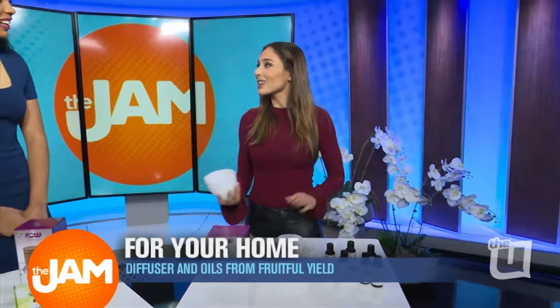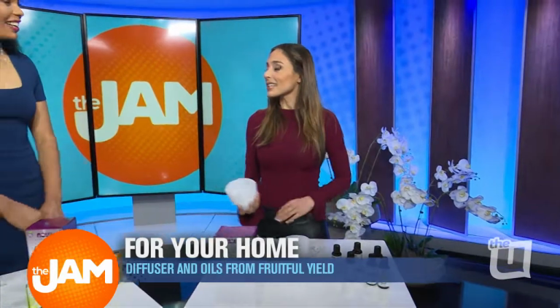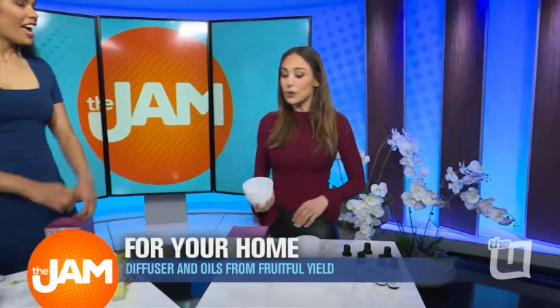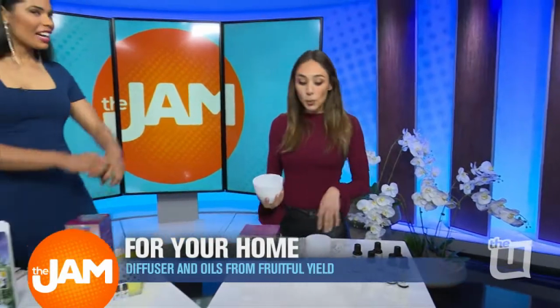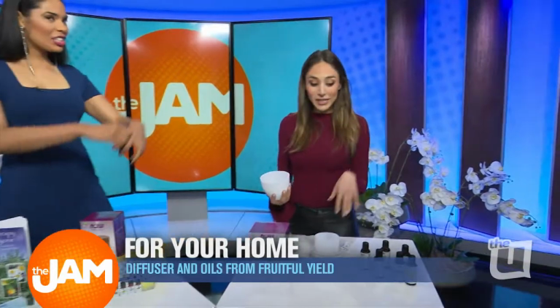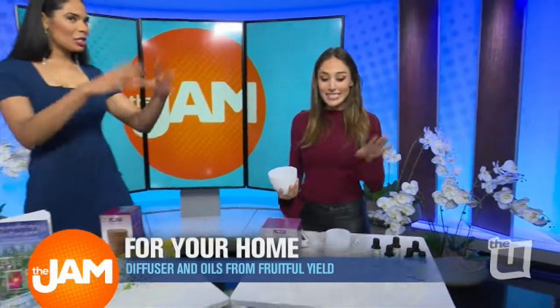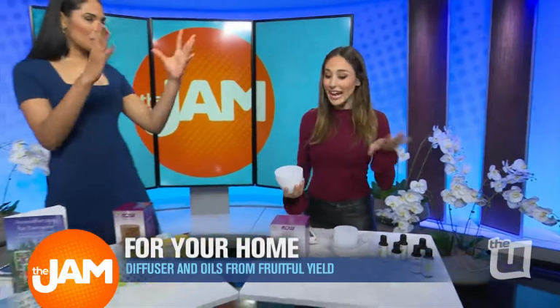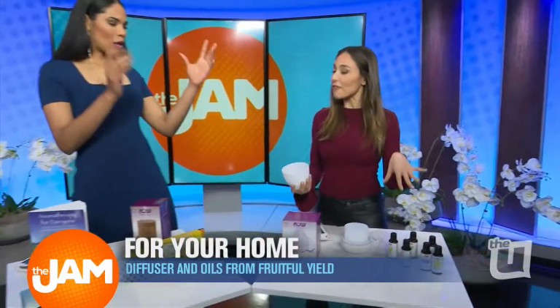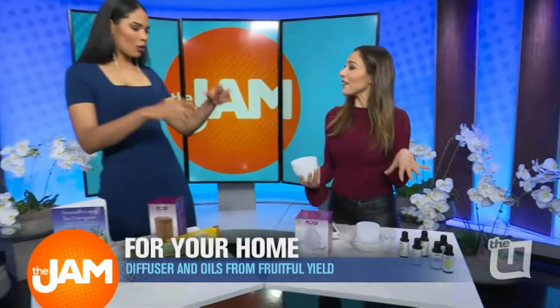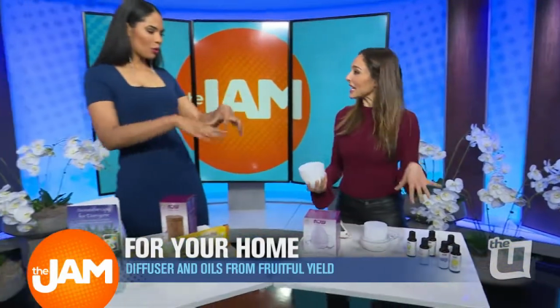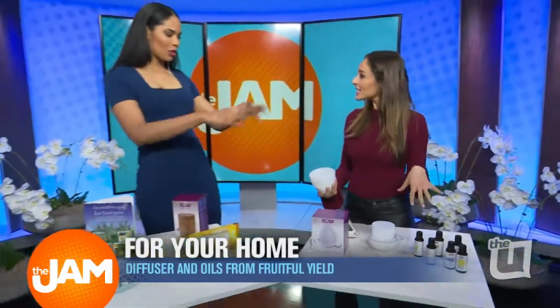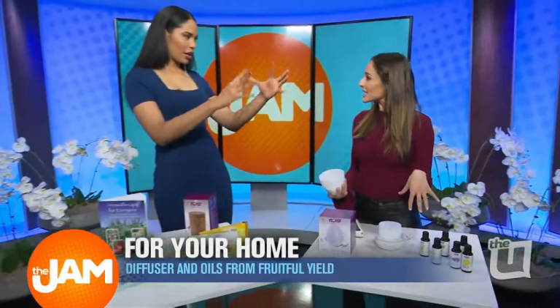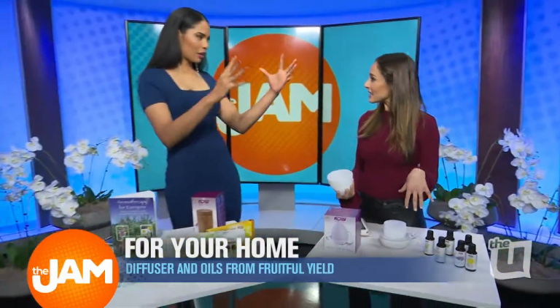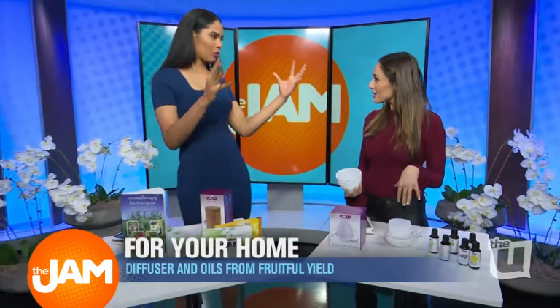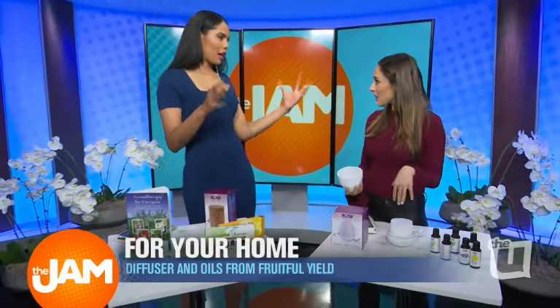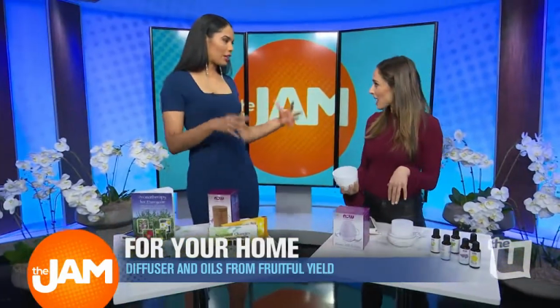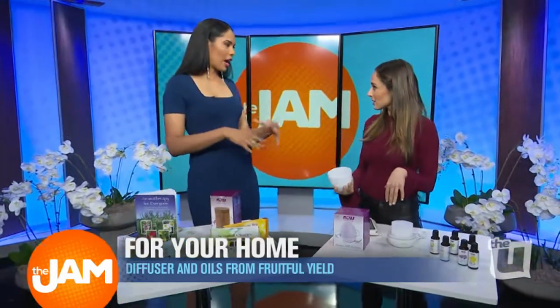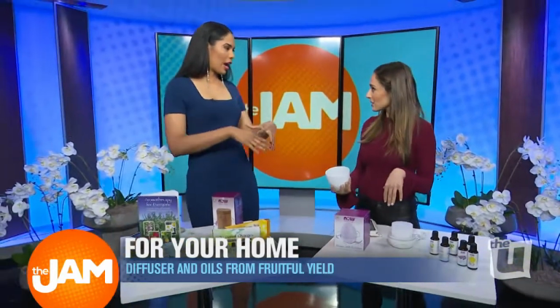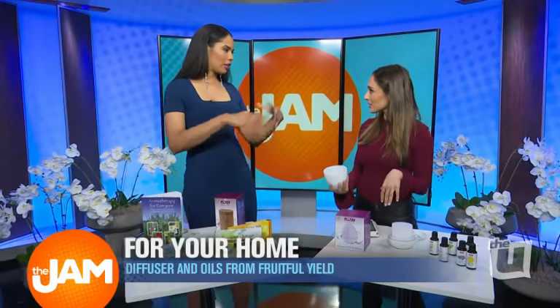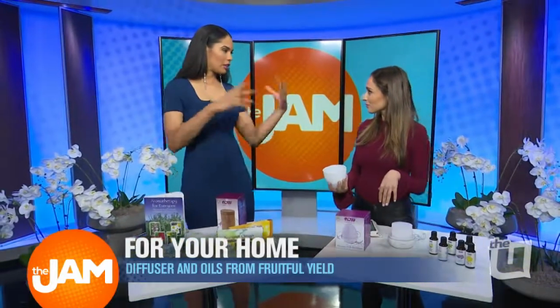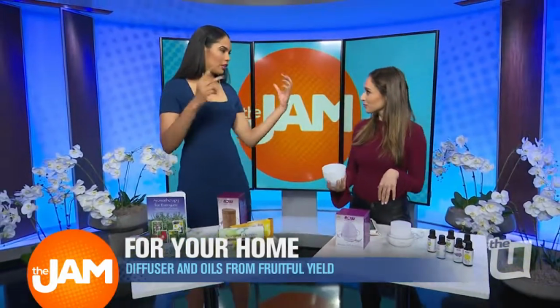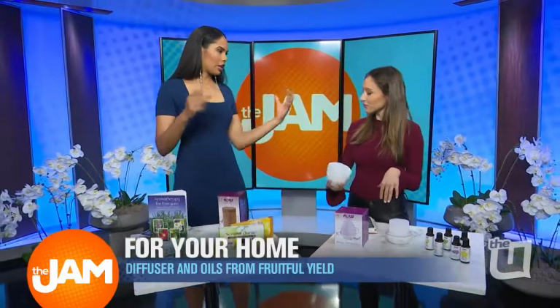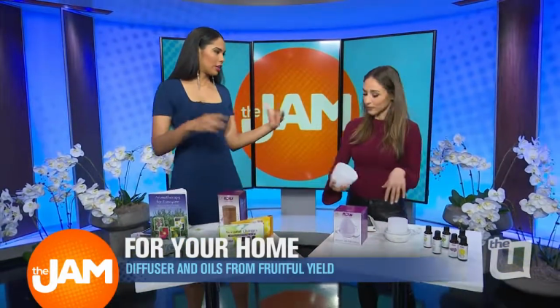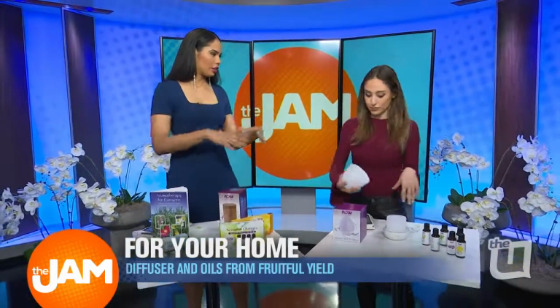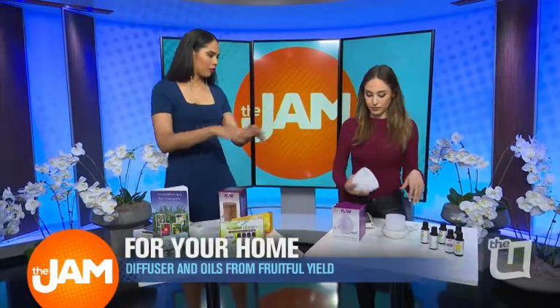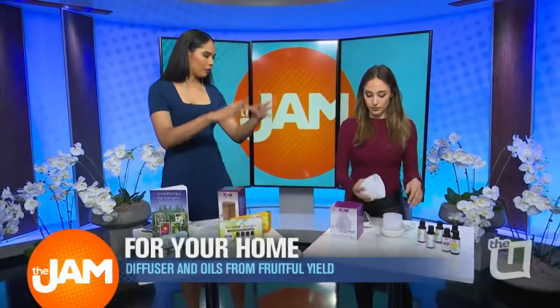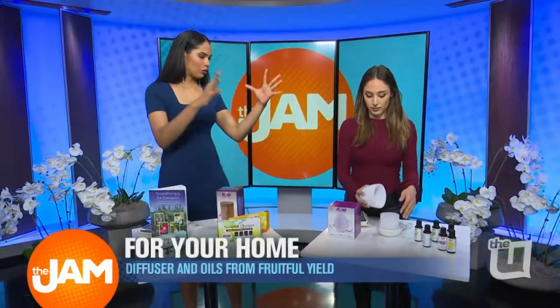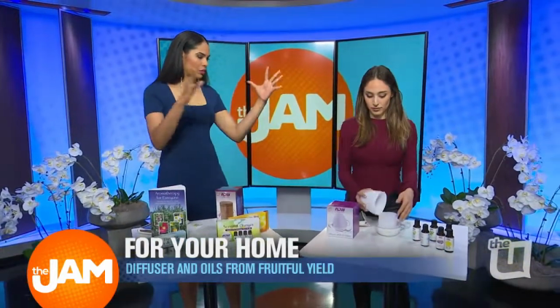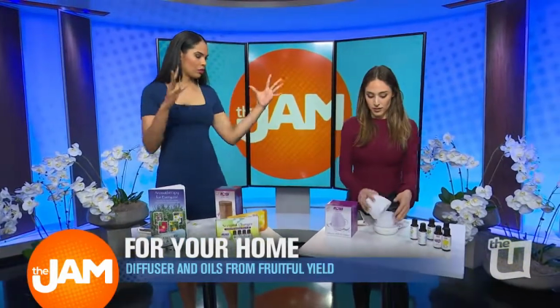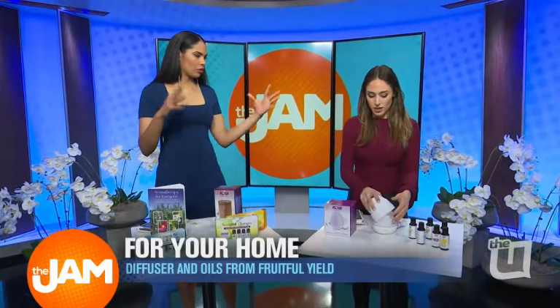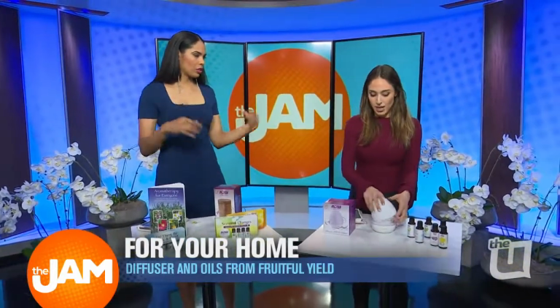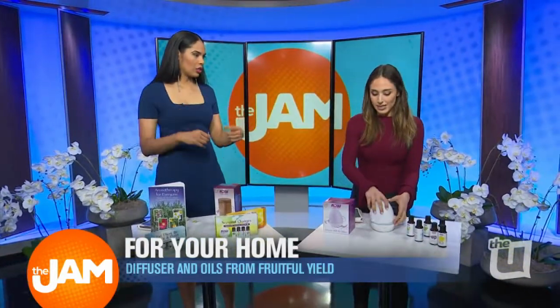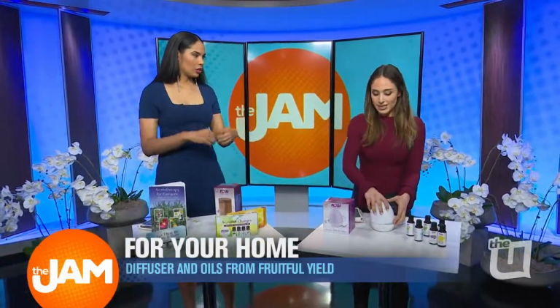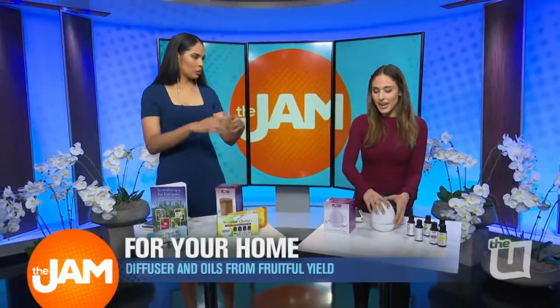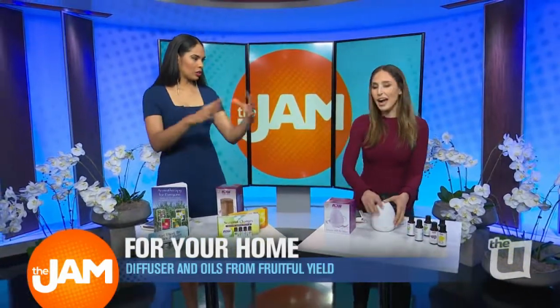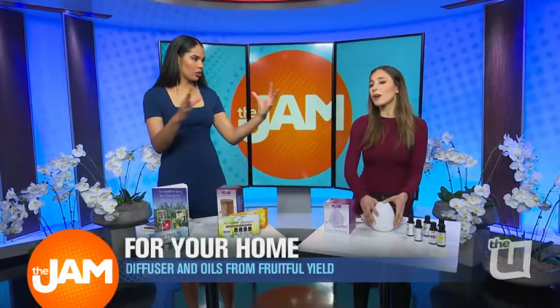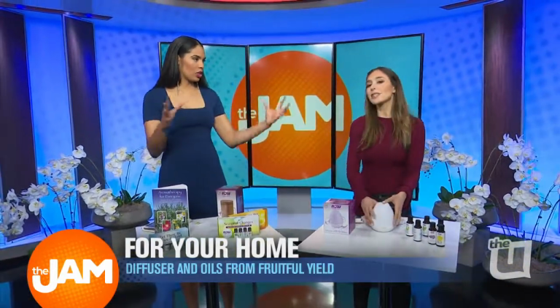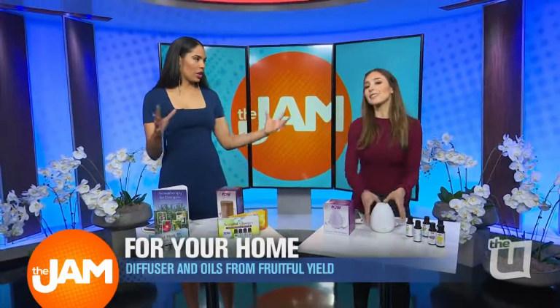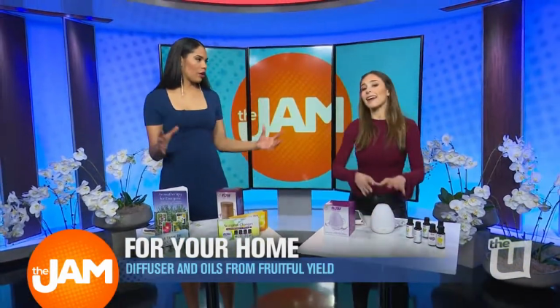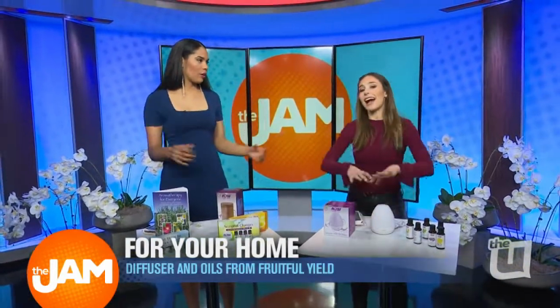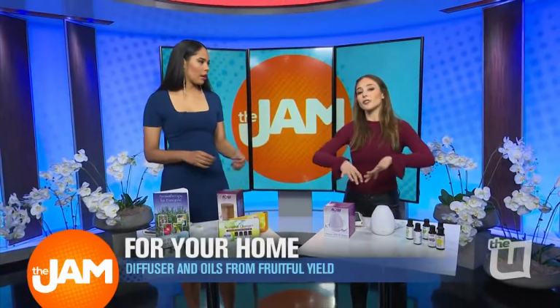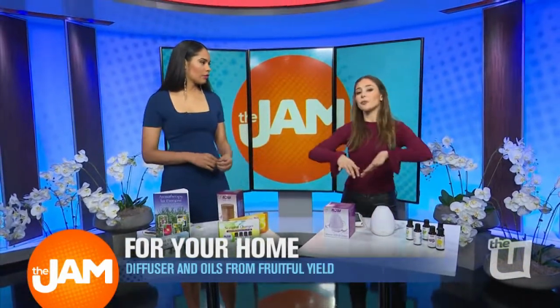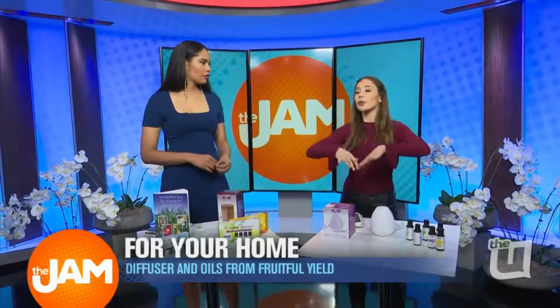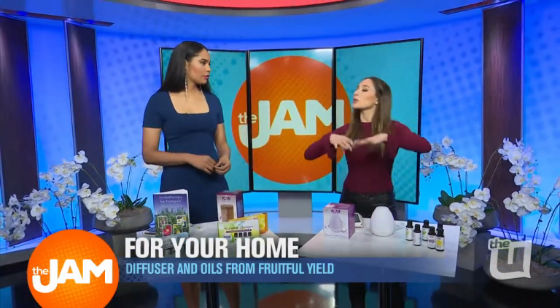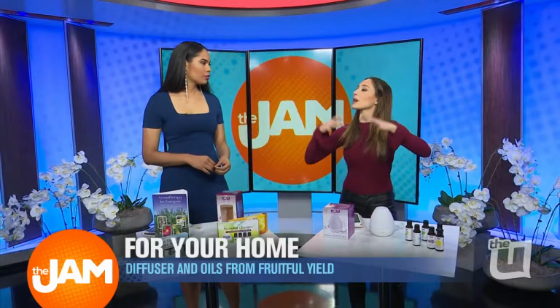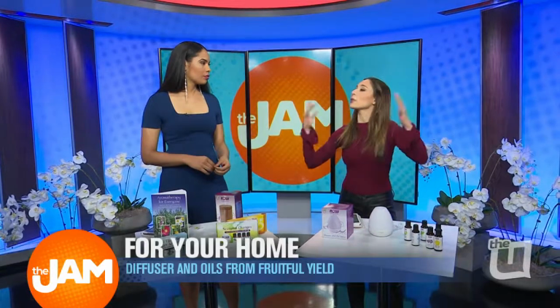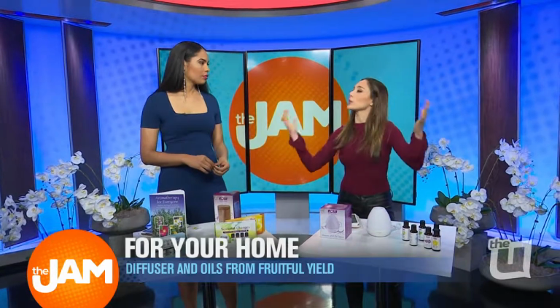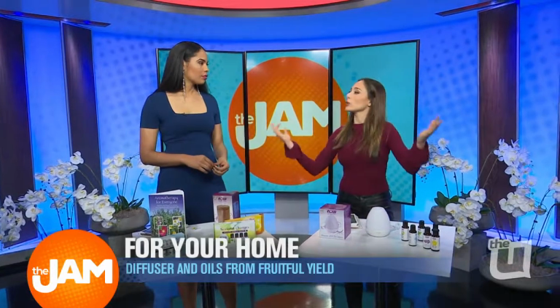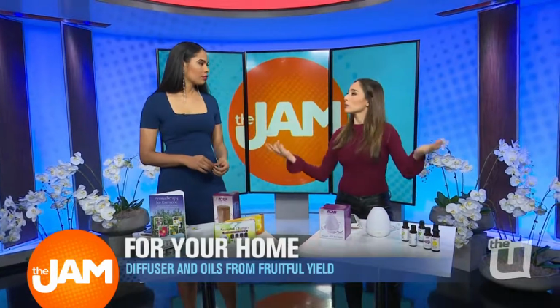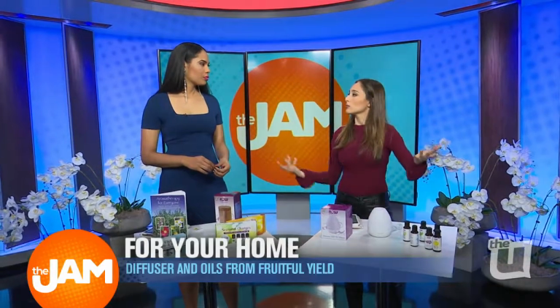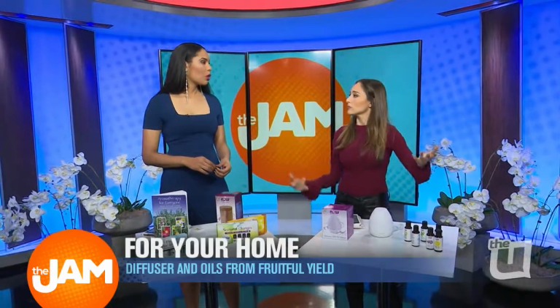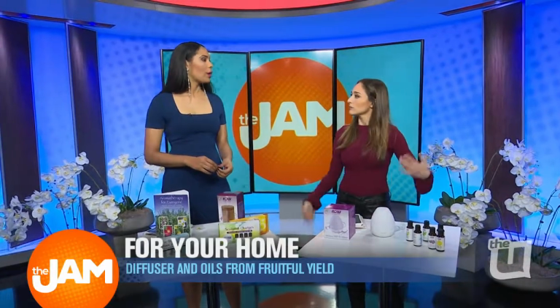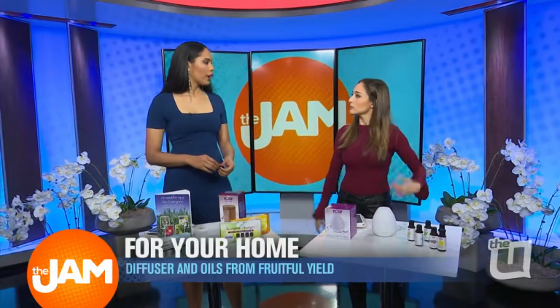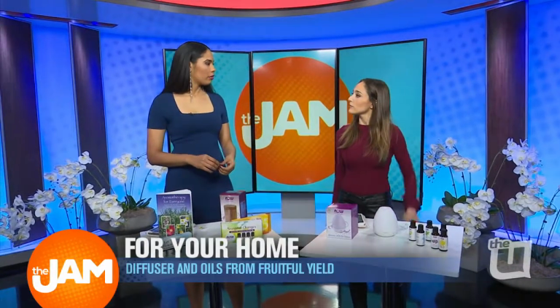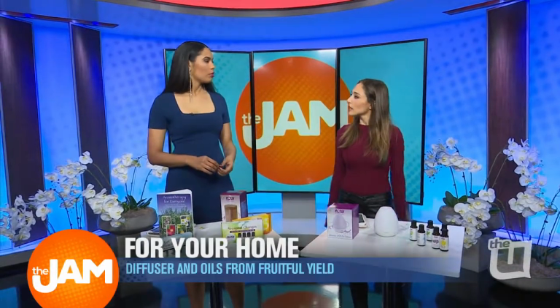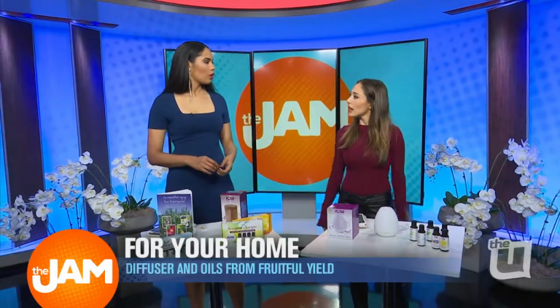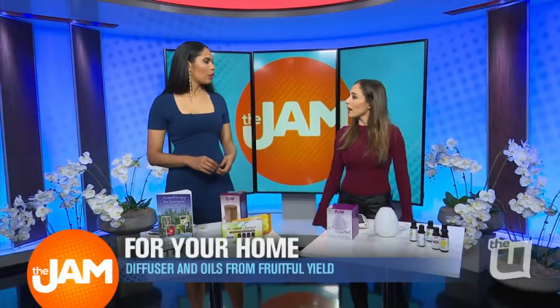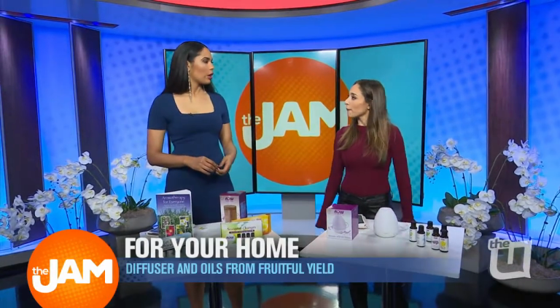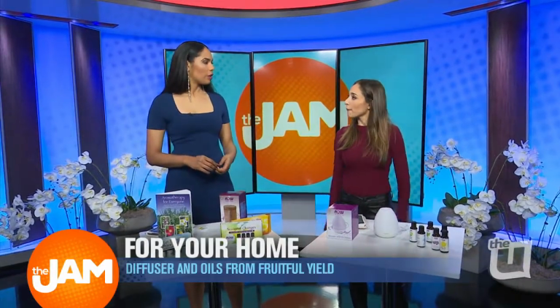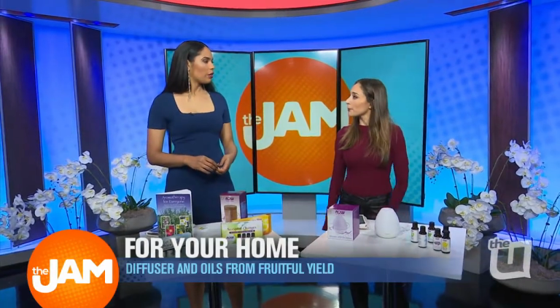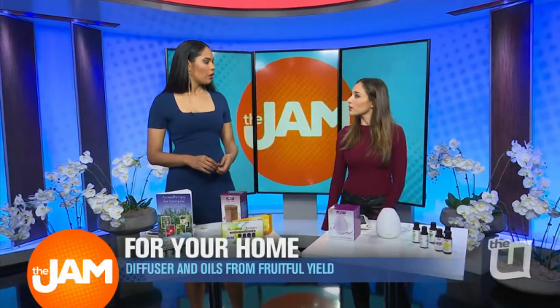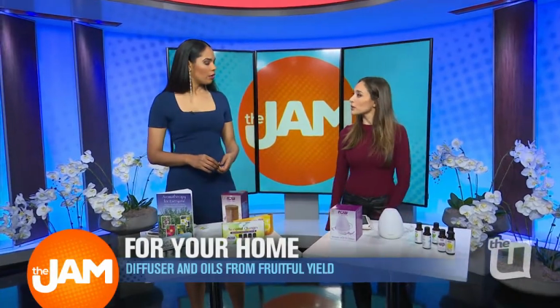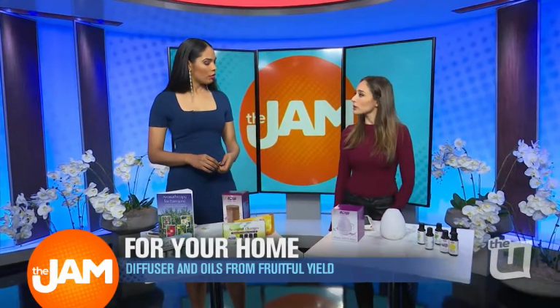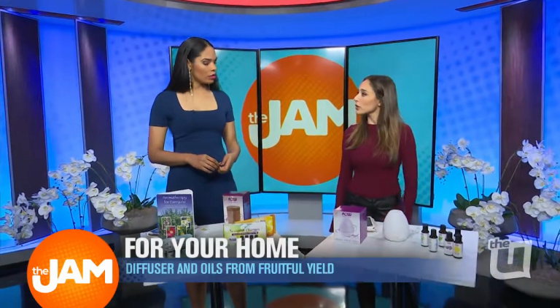And it just blows throughout the house — well, the diffuser blows throughout the room. Yeah, I wouldn't say the whole house; it blows throughout the room. But it's really cool.